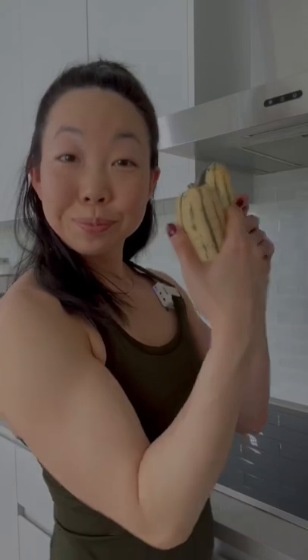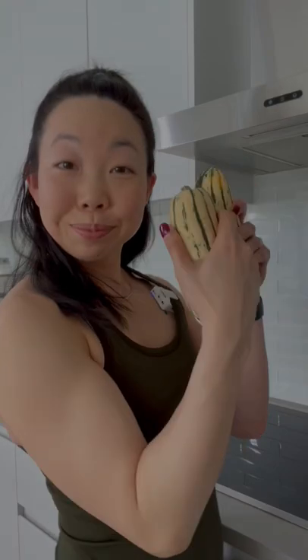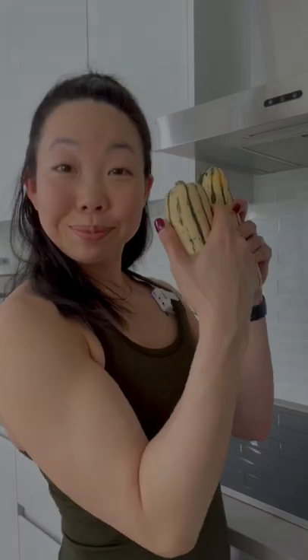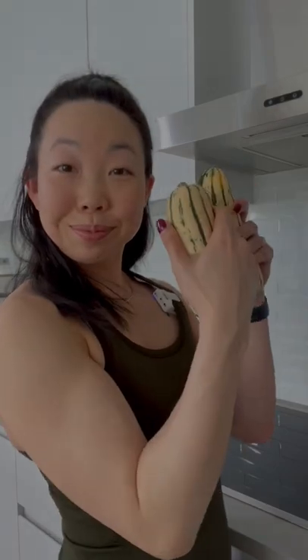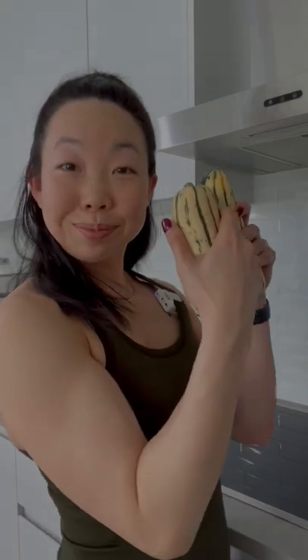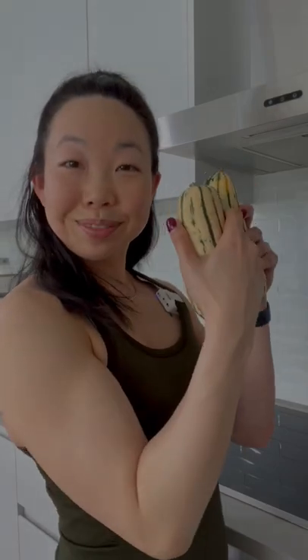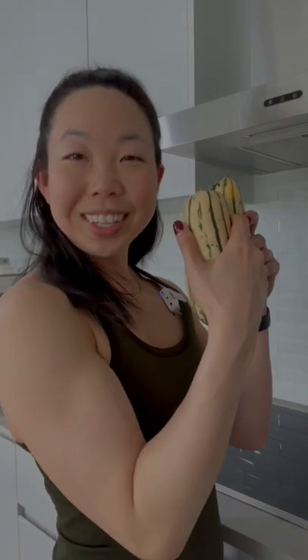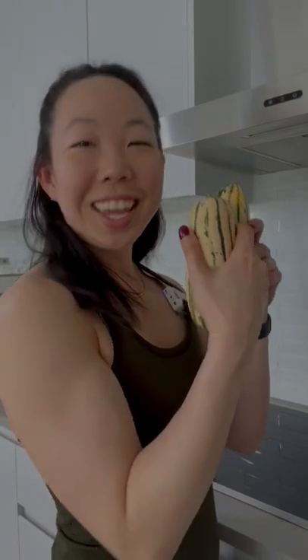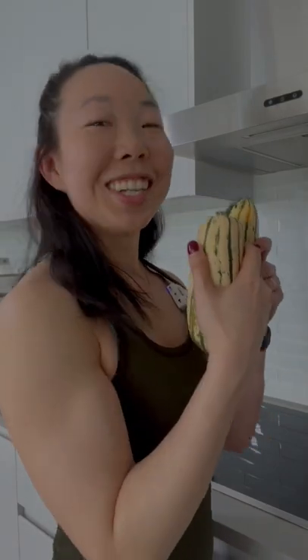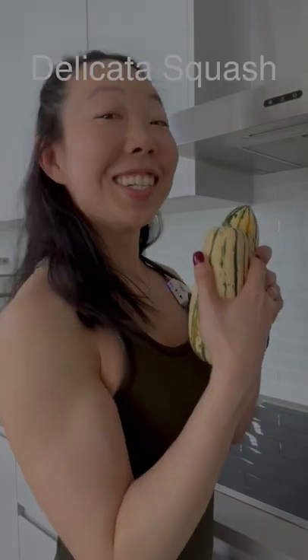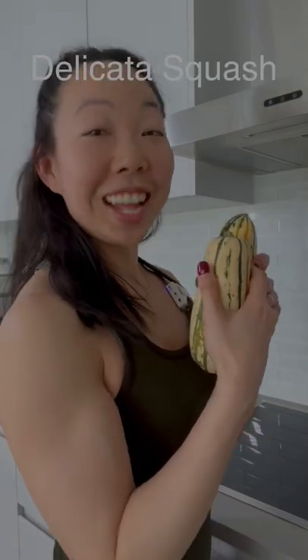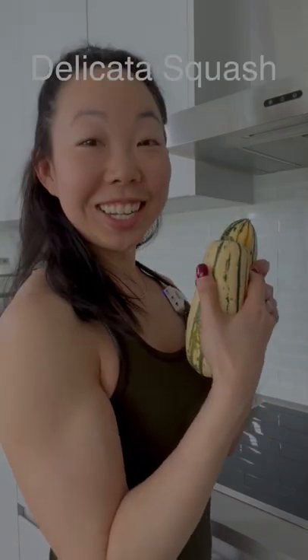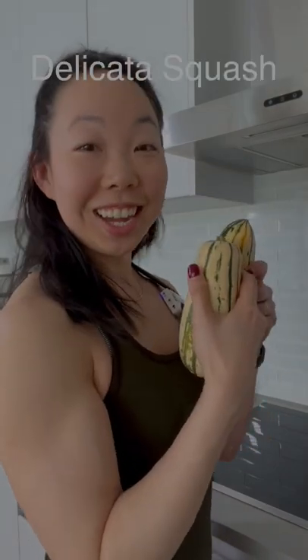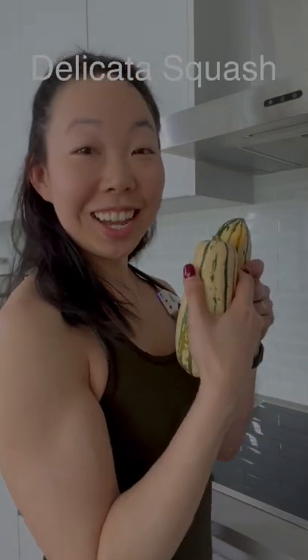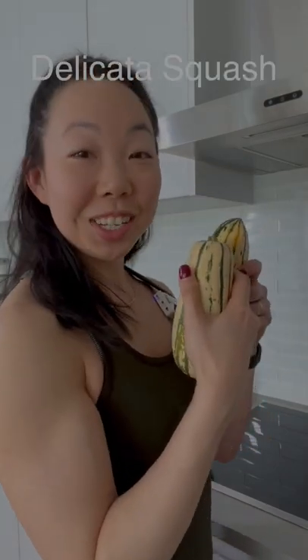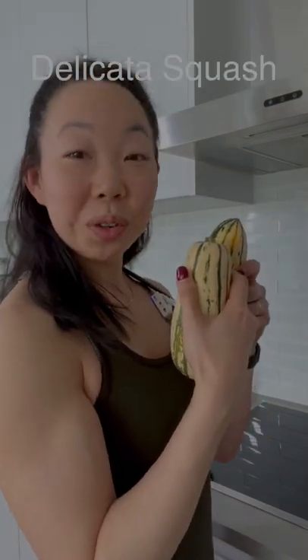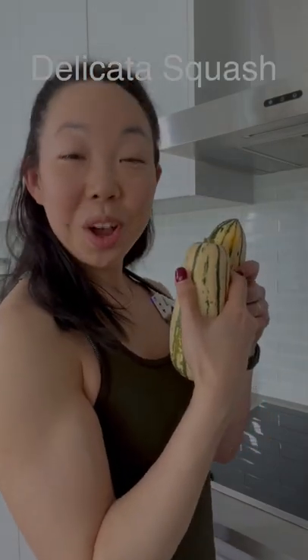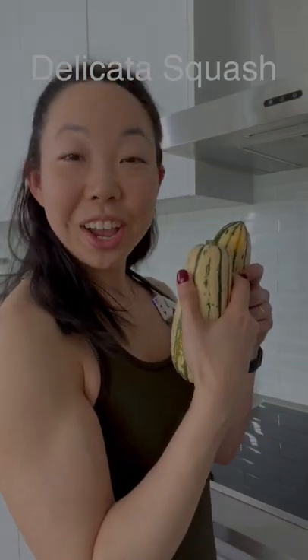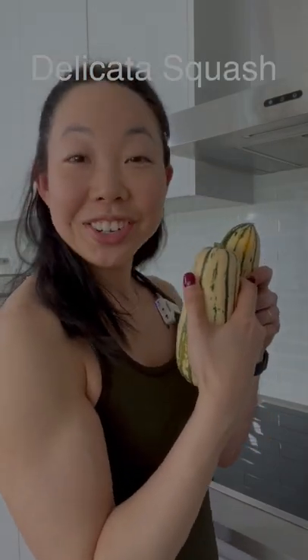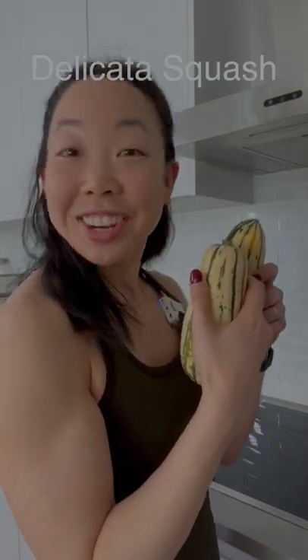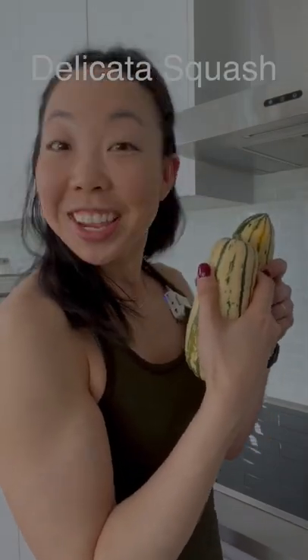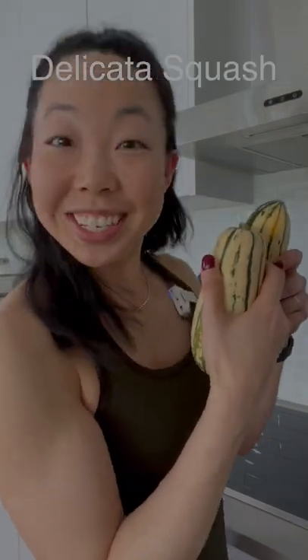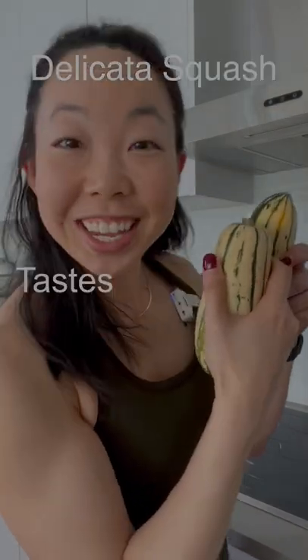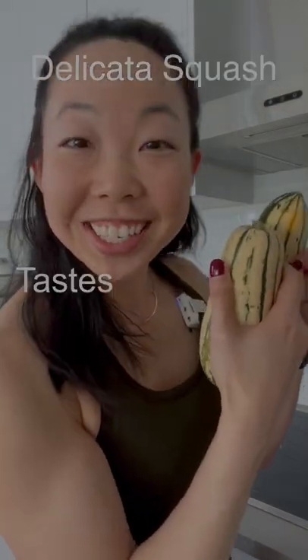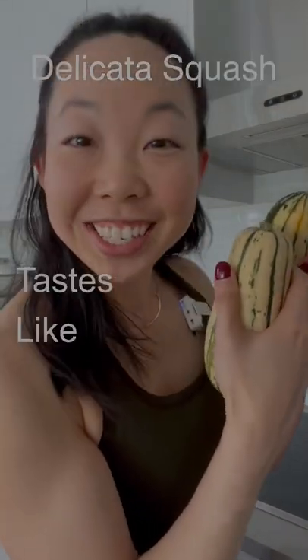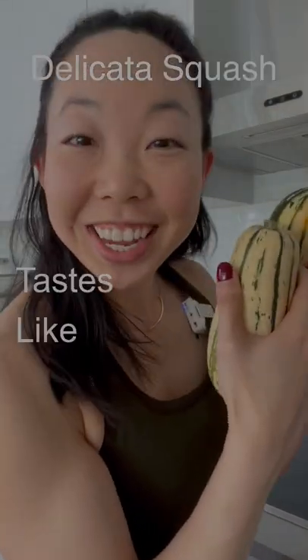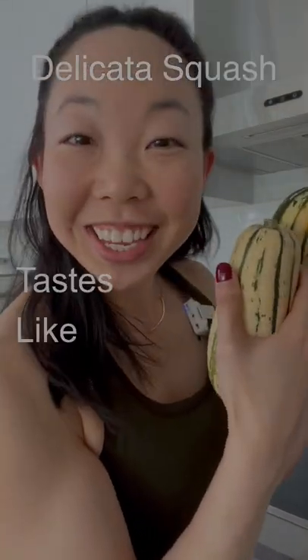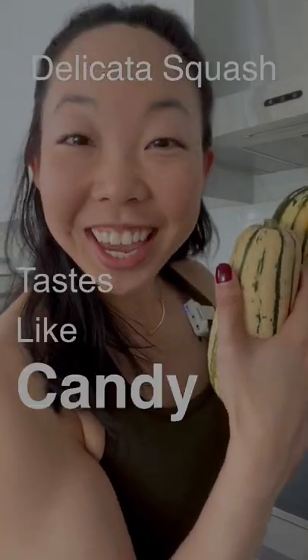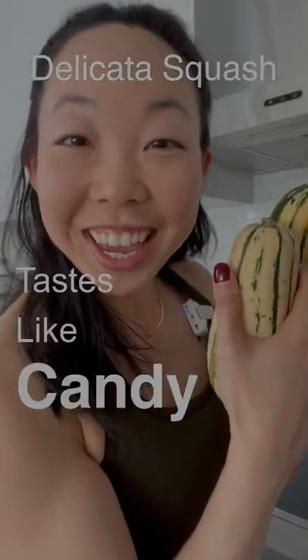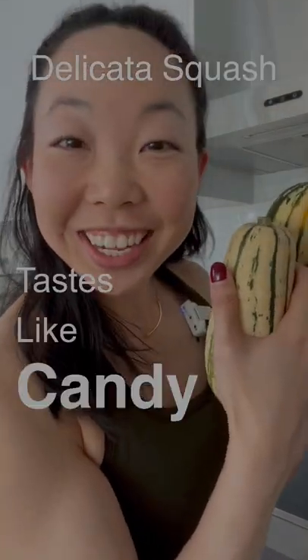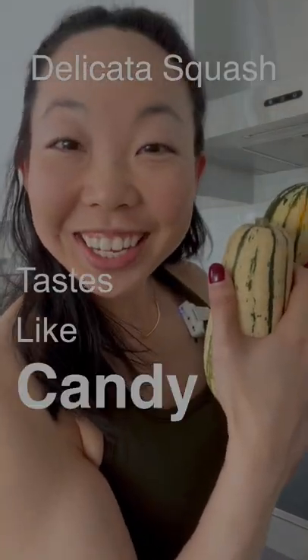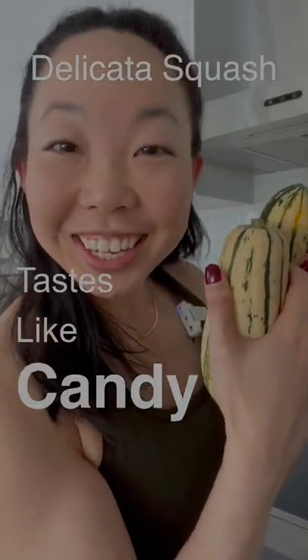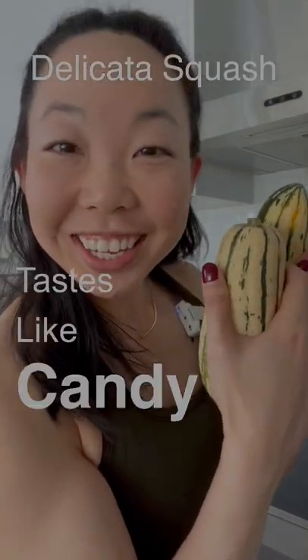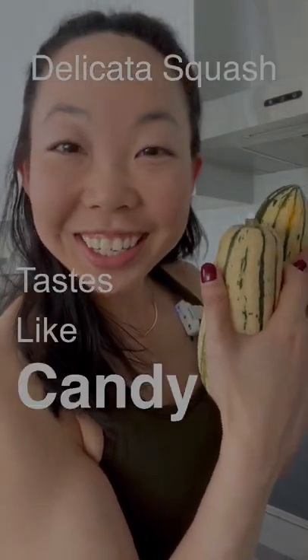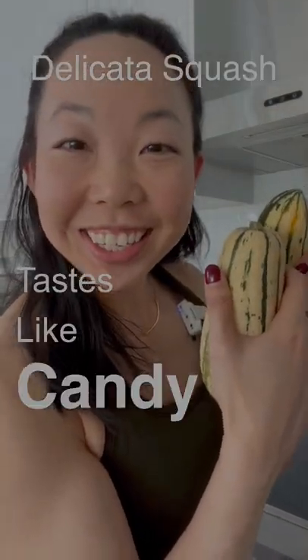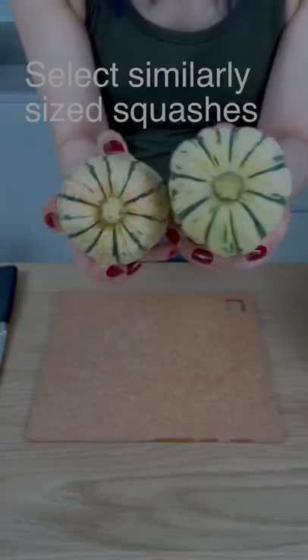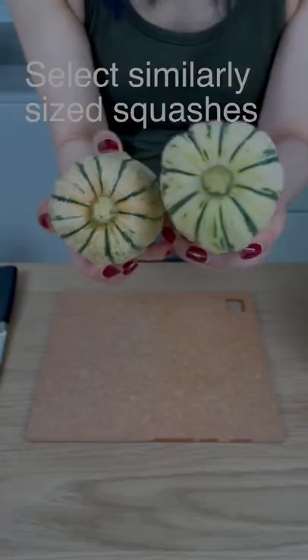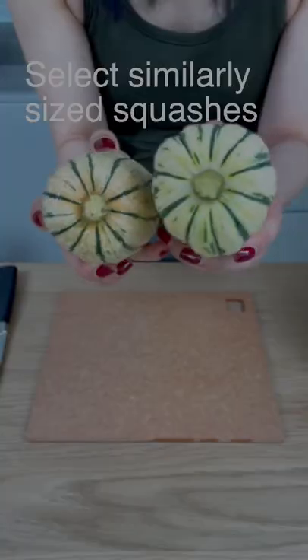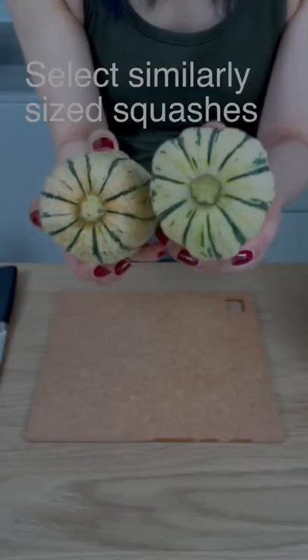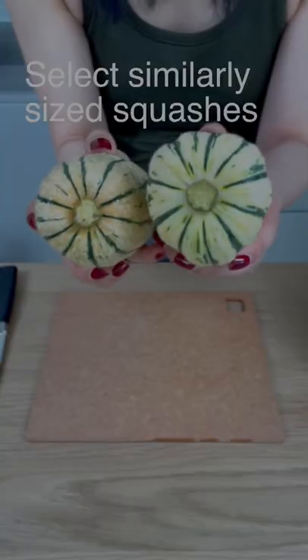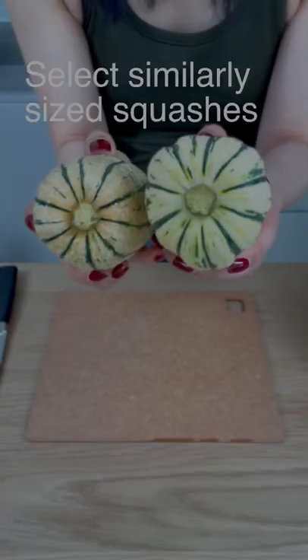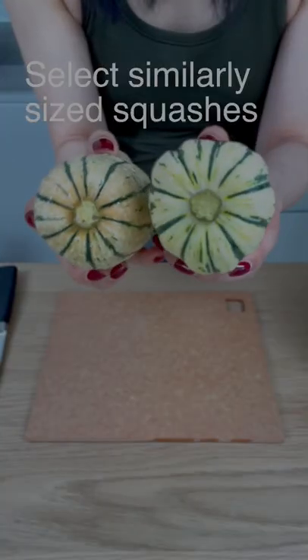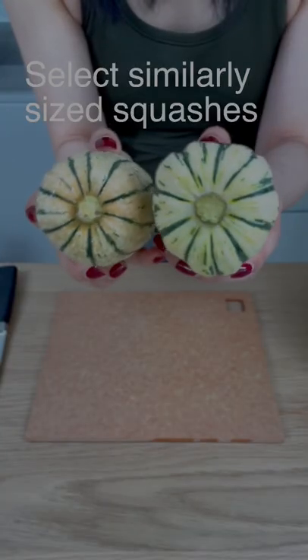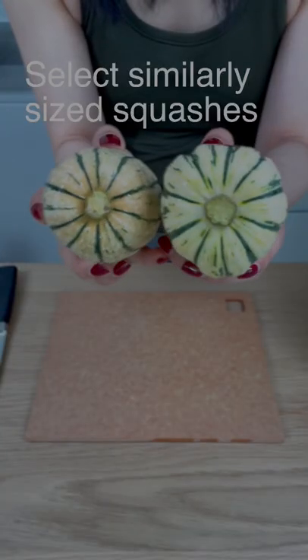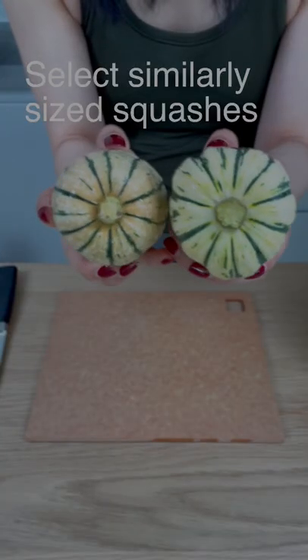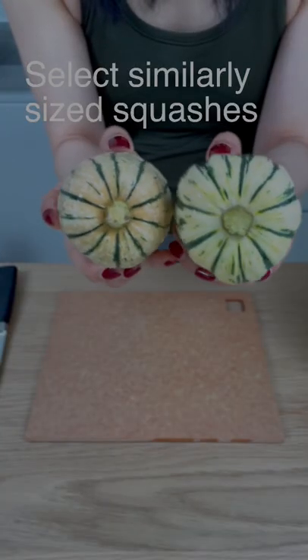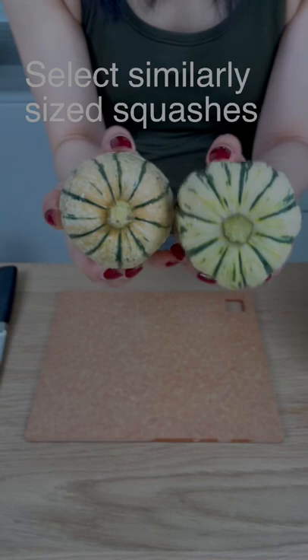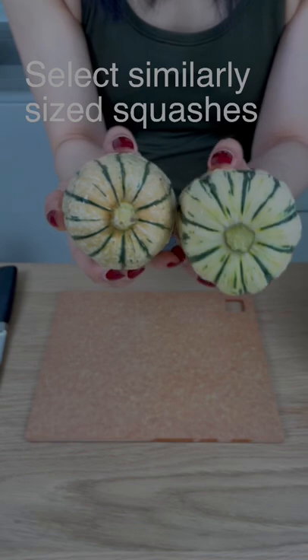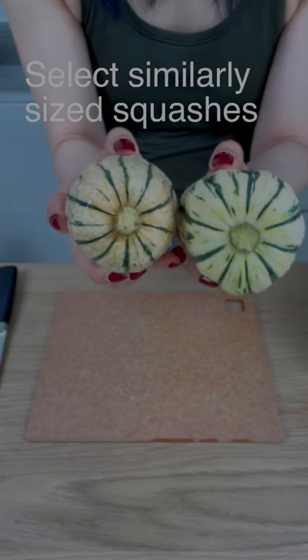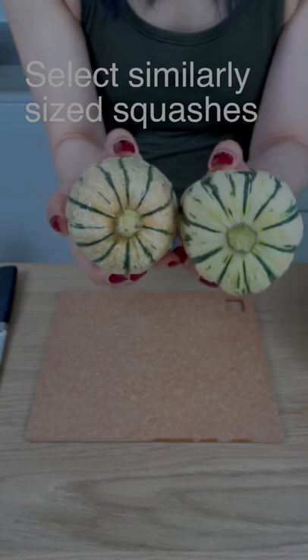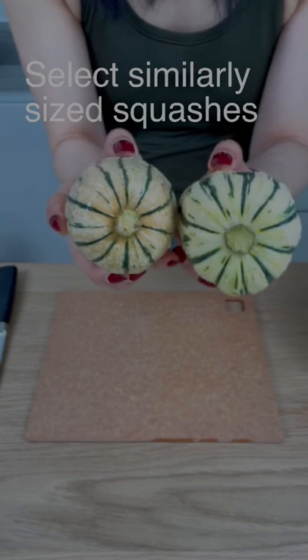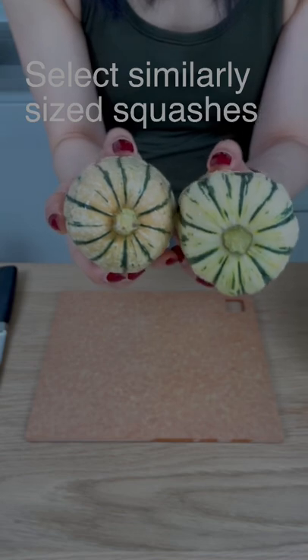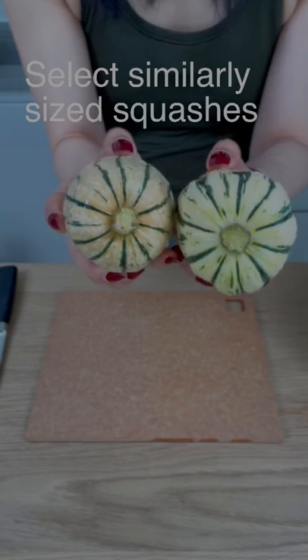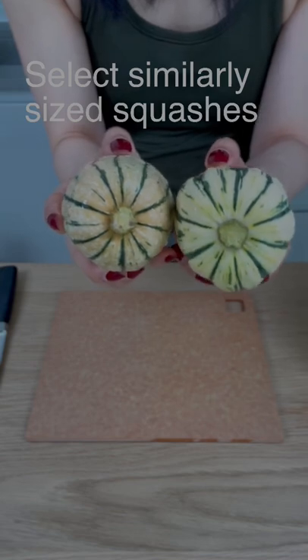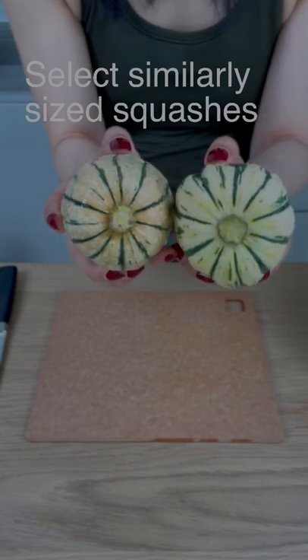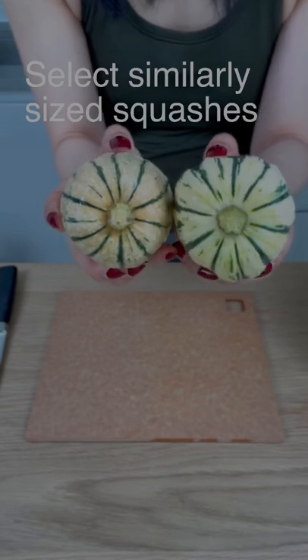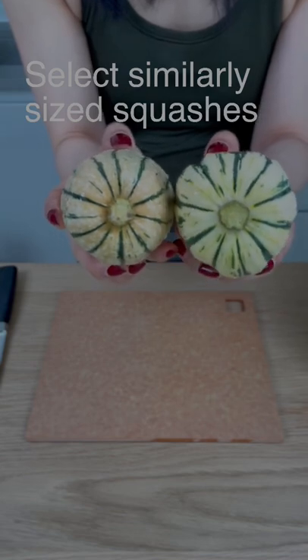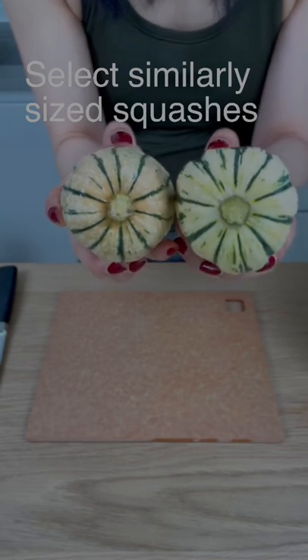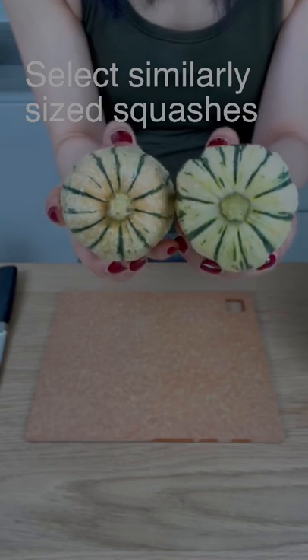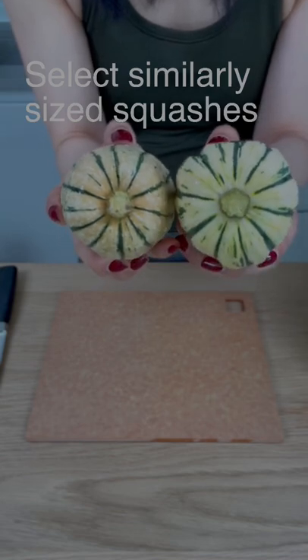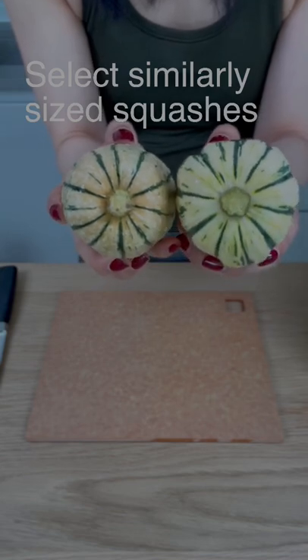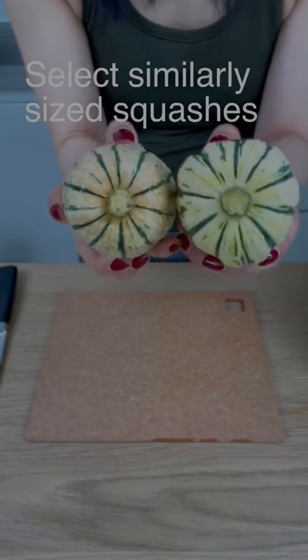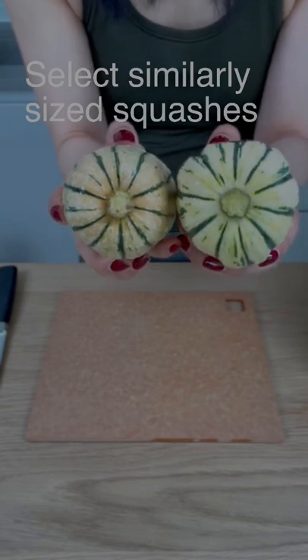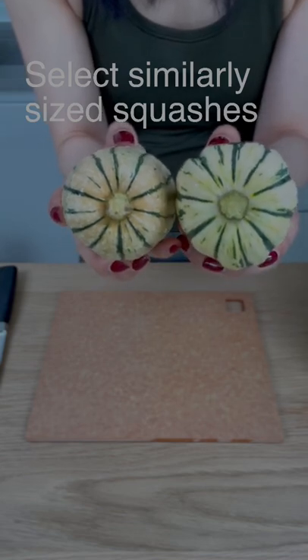Mmm, delicata squash tastes like candy. Pick similarly sized delicata squash for even cooking times.